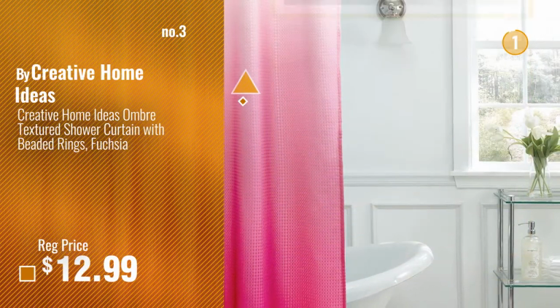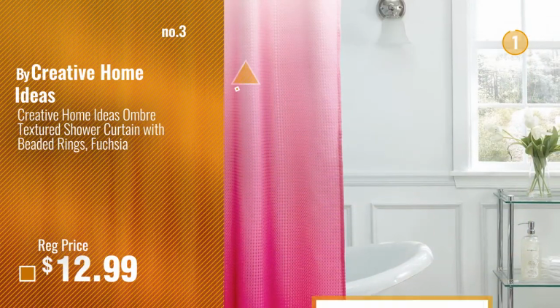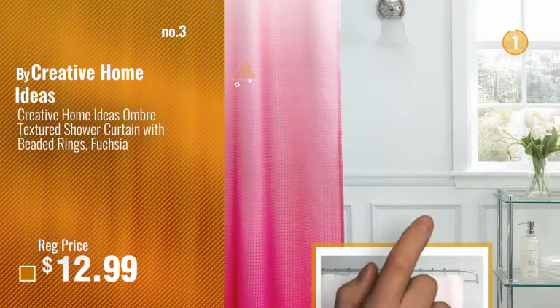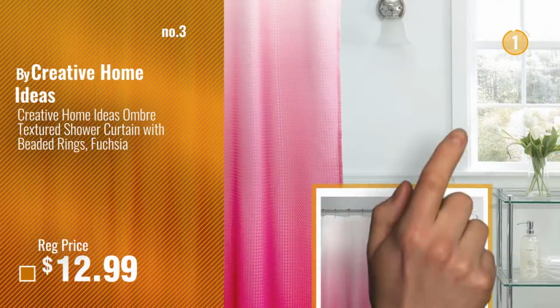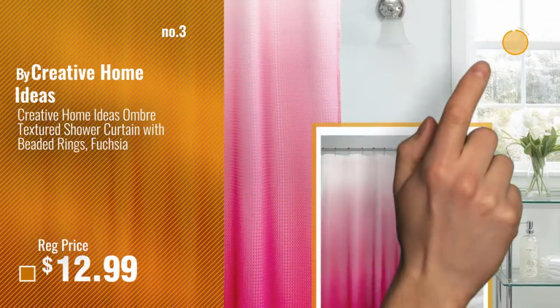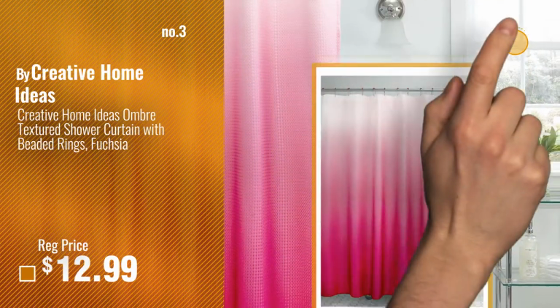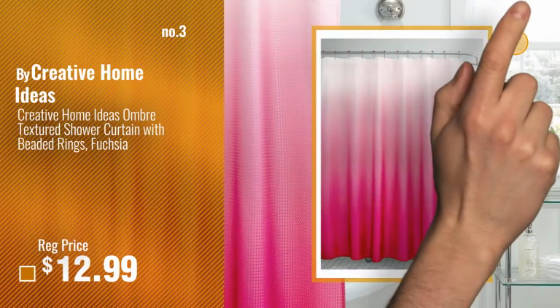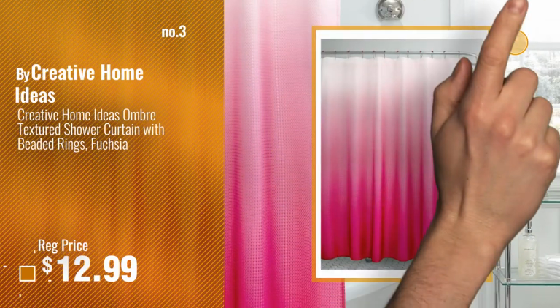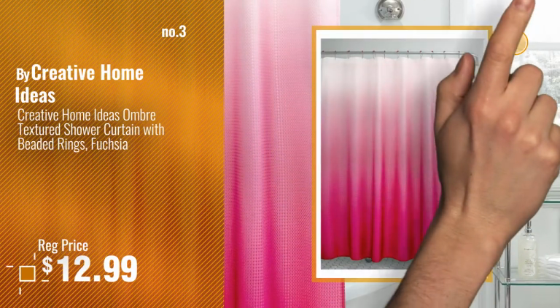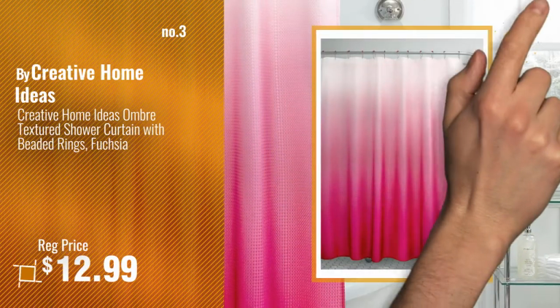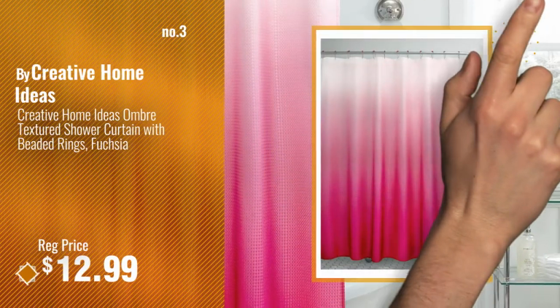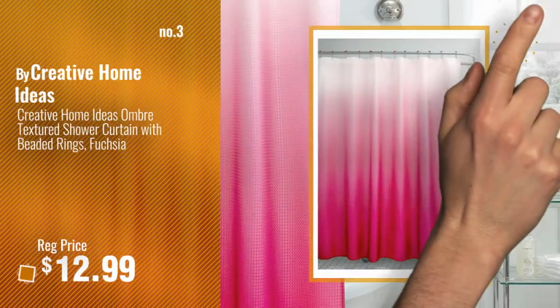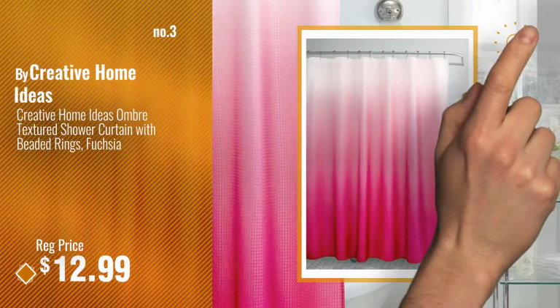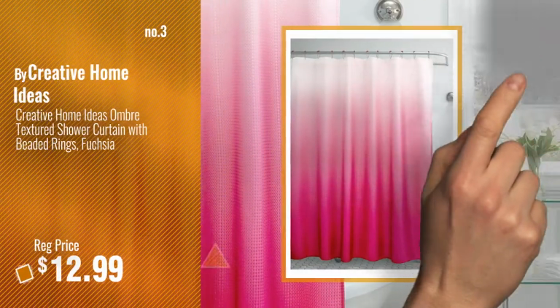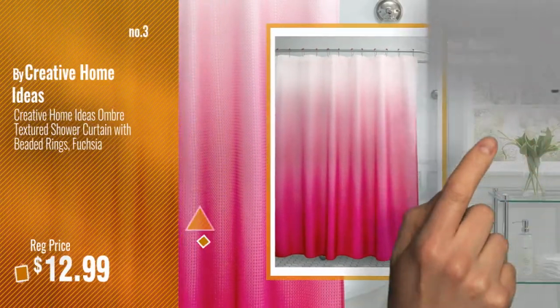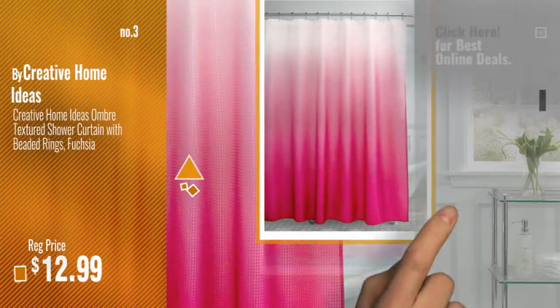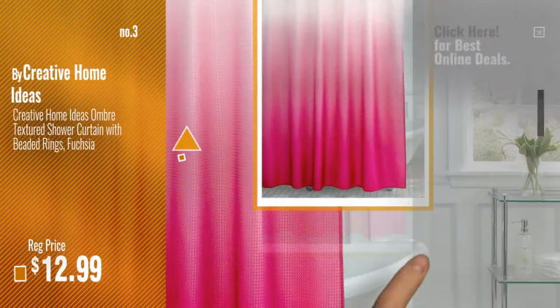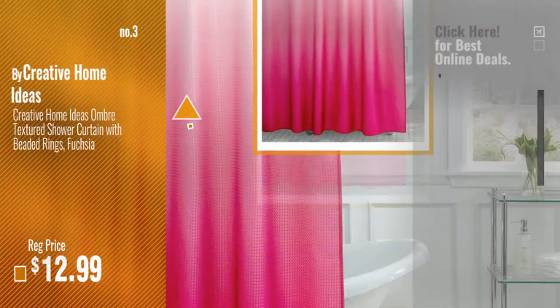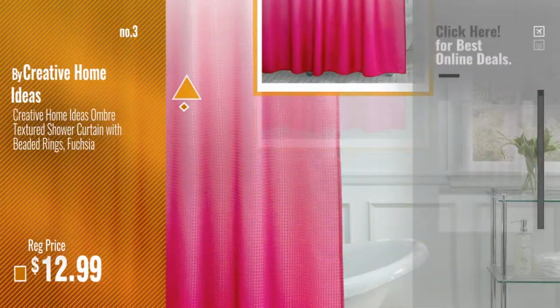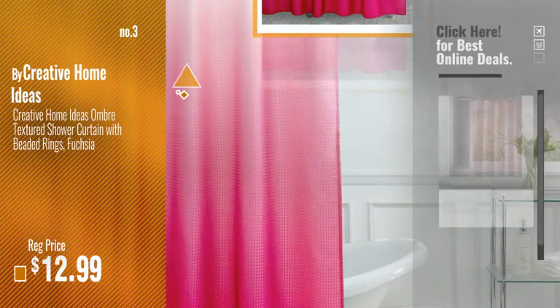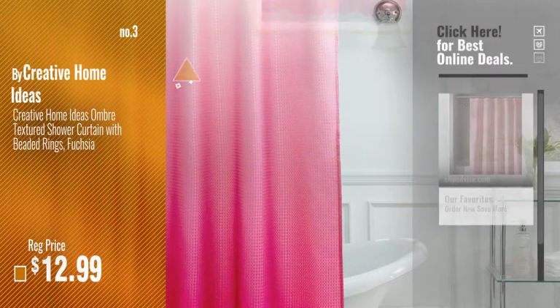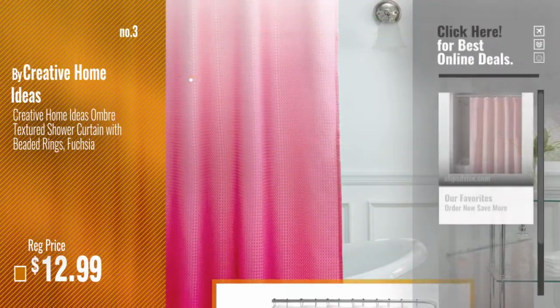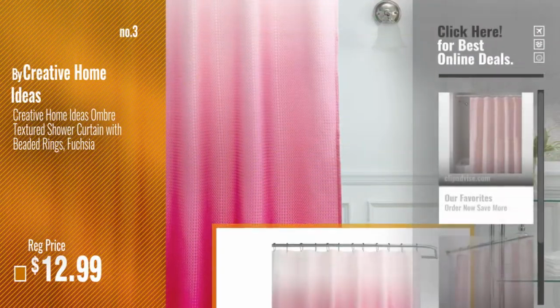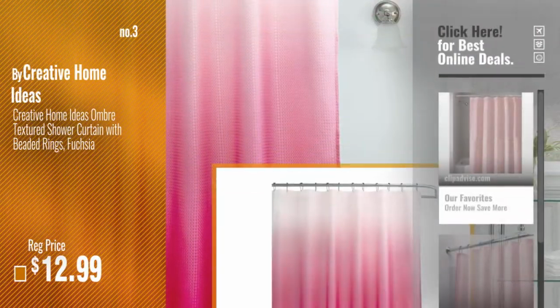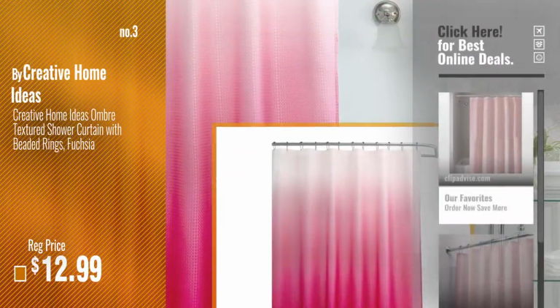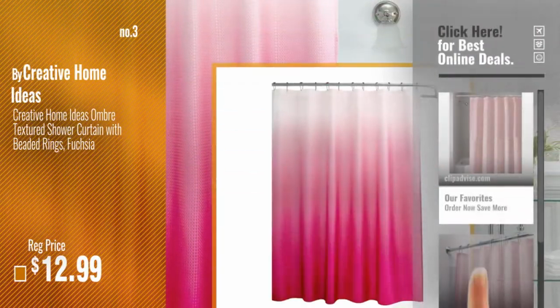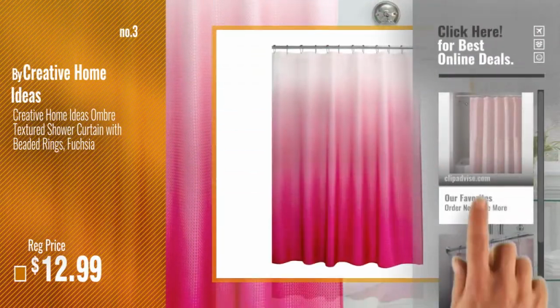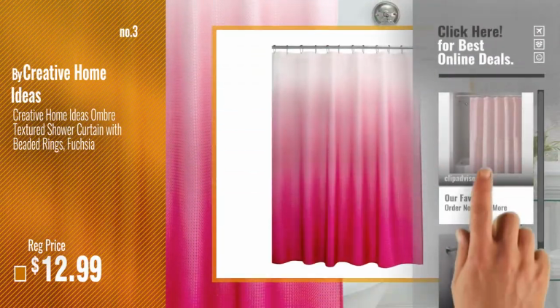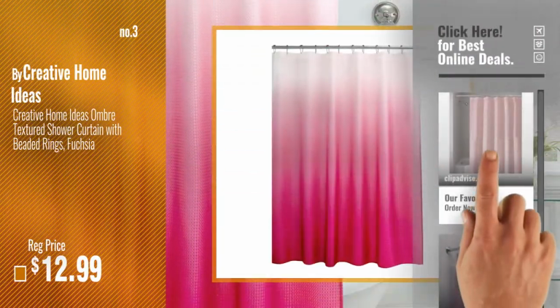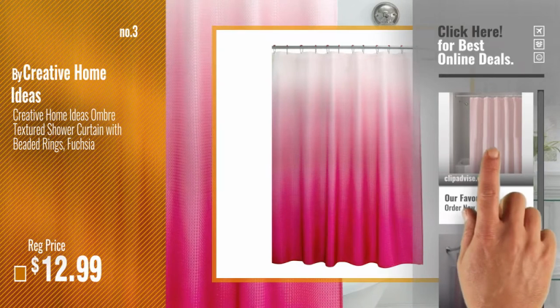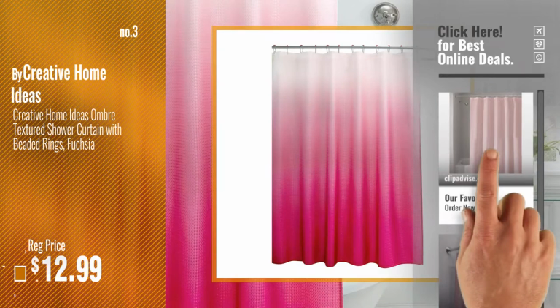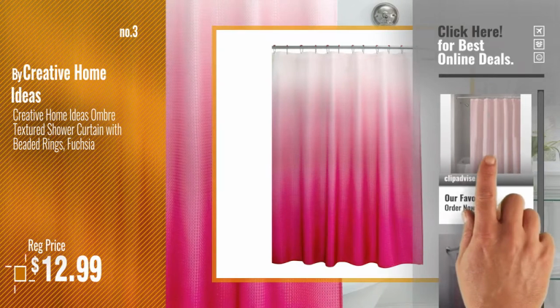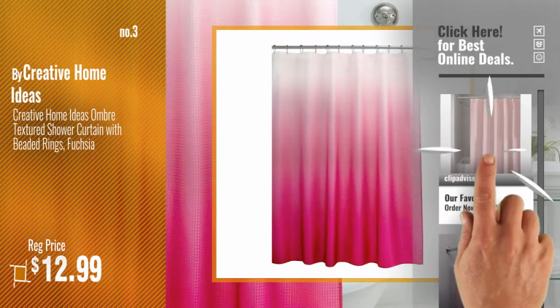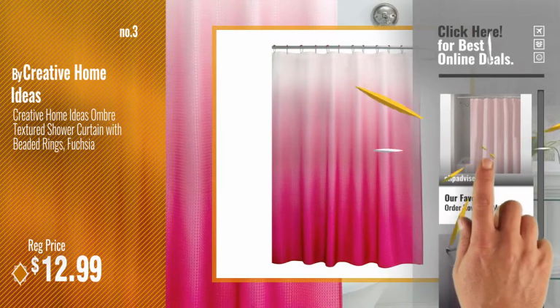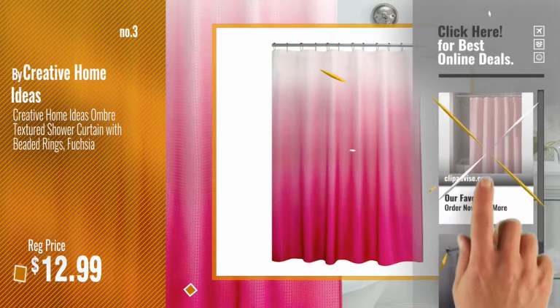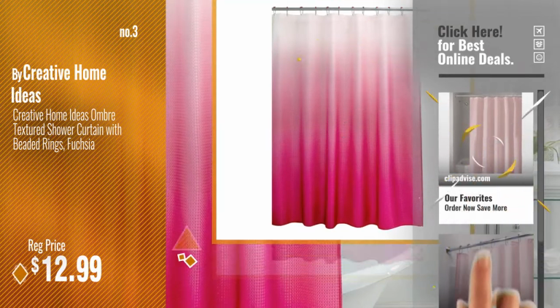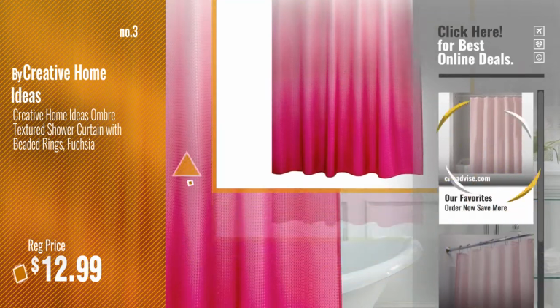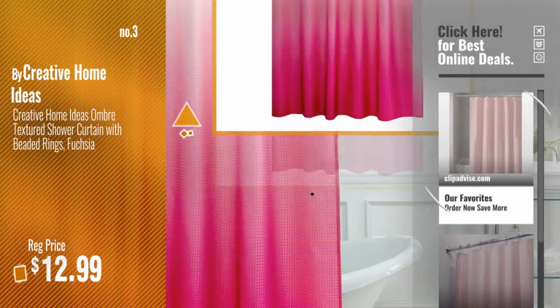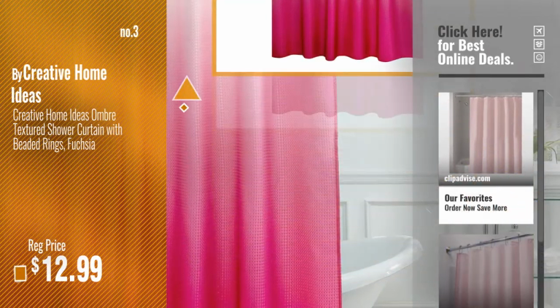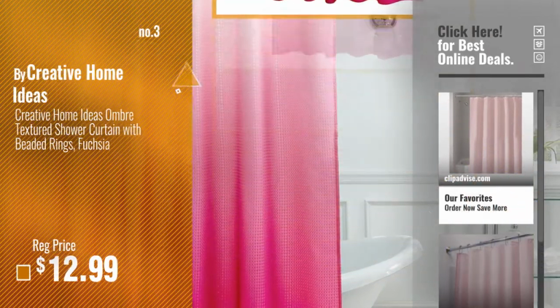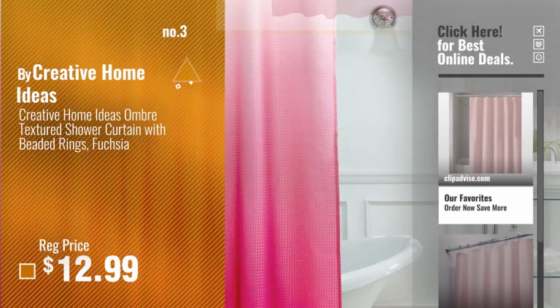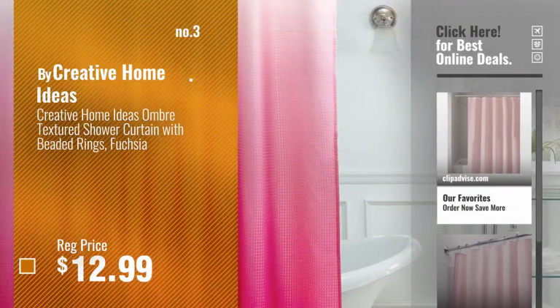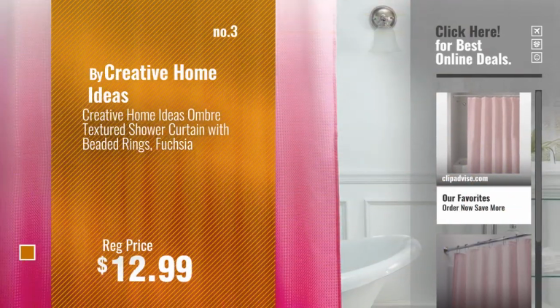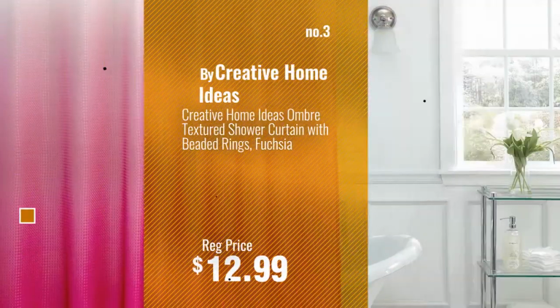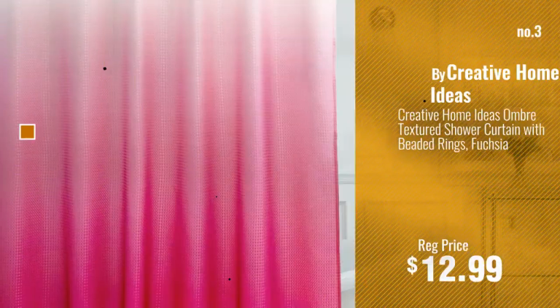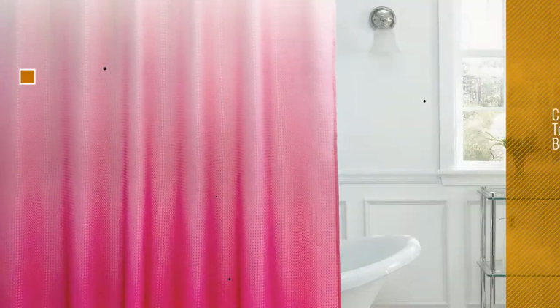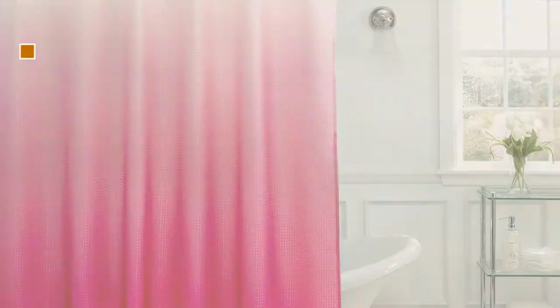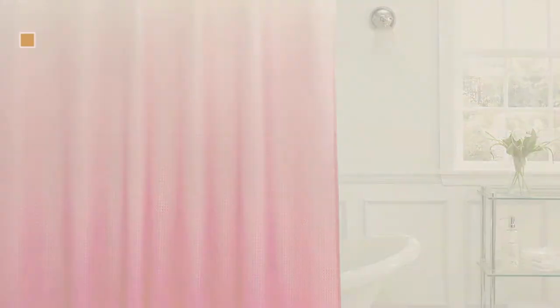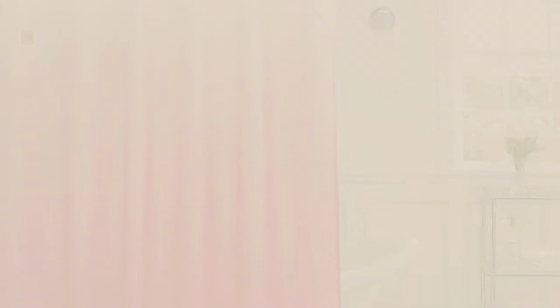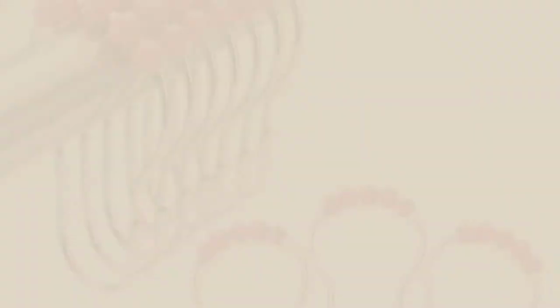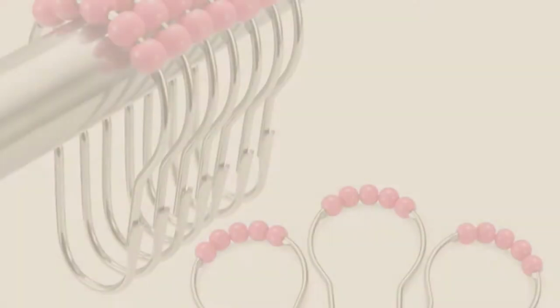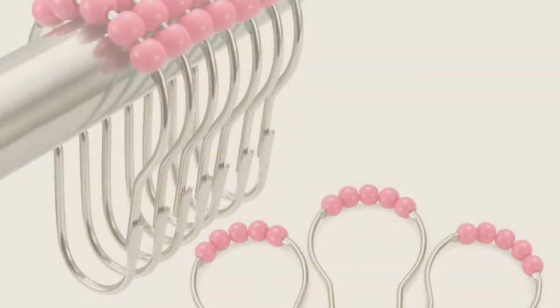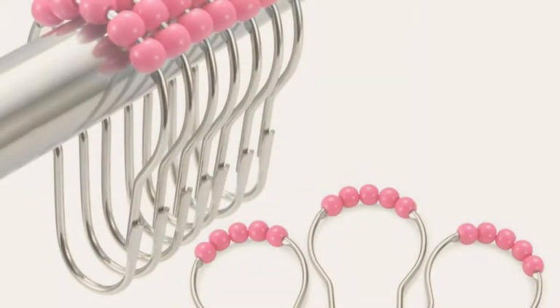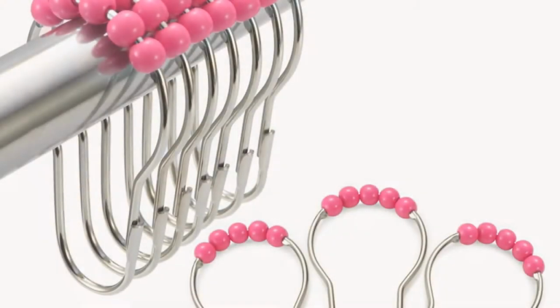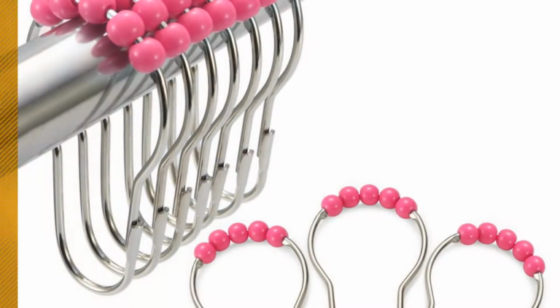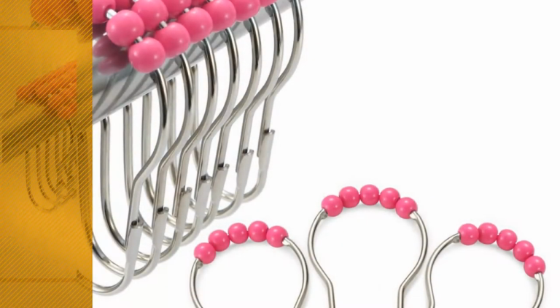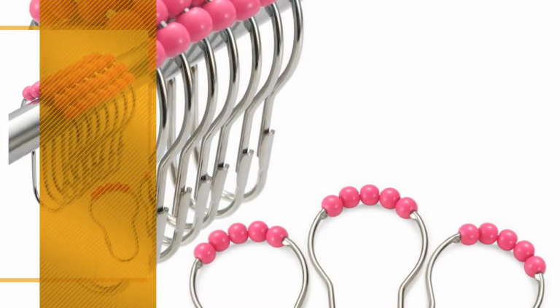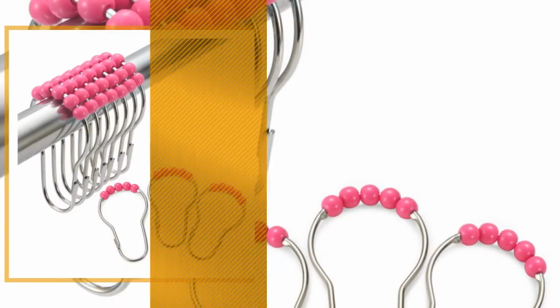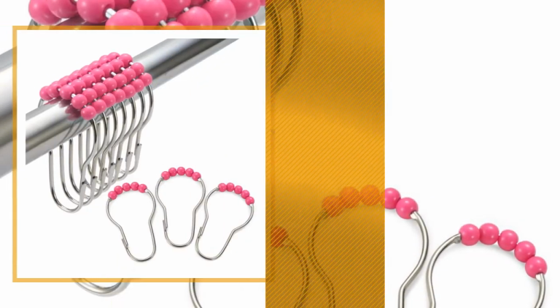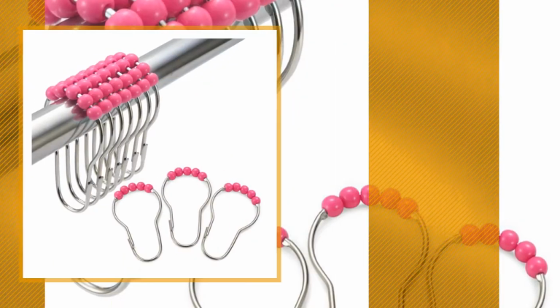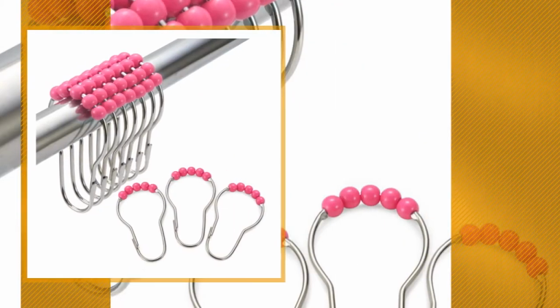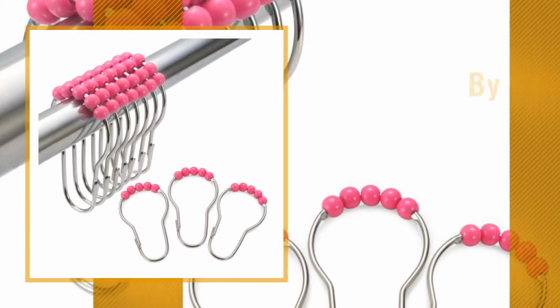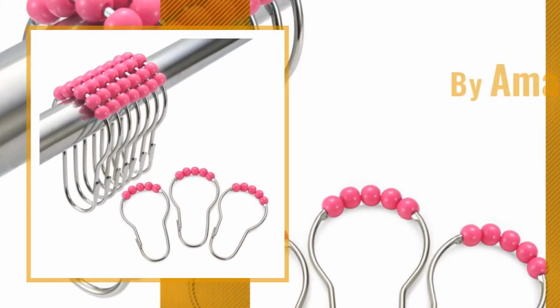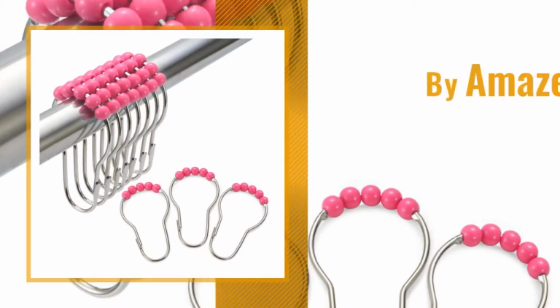Get your favorite shower curtain now — just click this circle in the corner. Number 4, by Amazer.